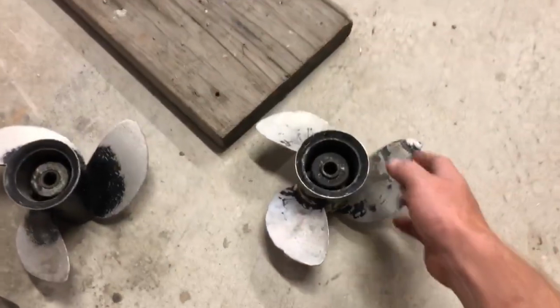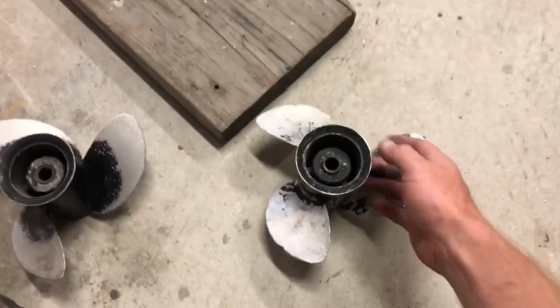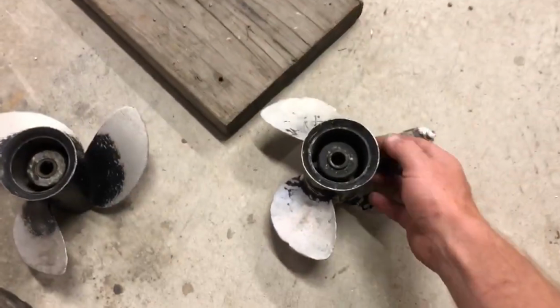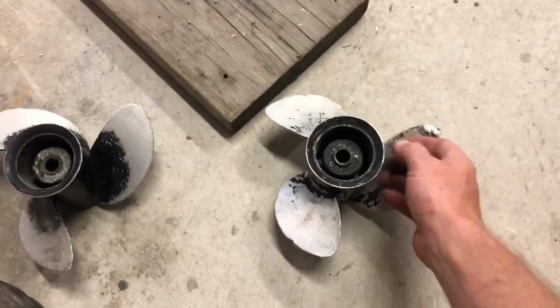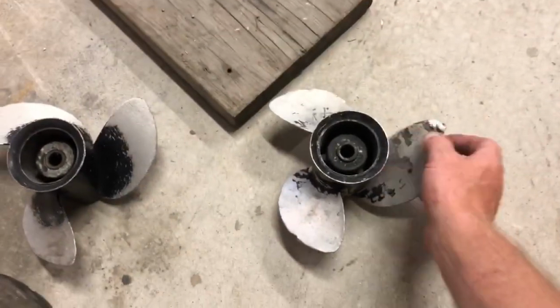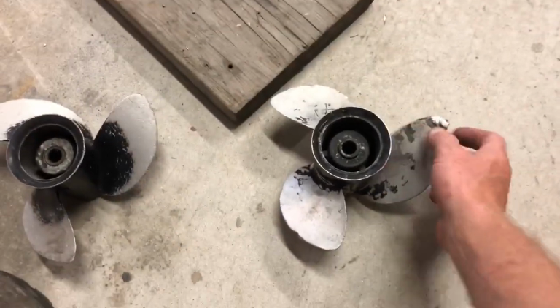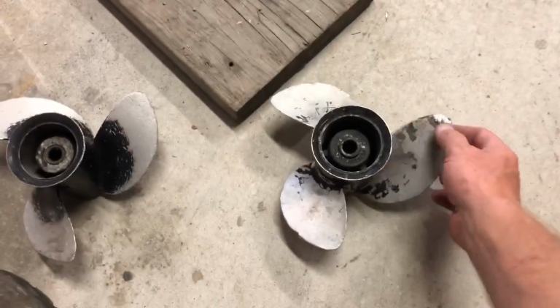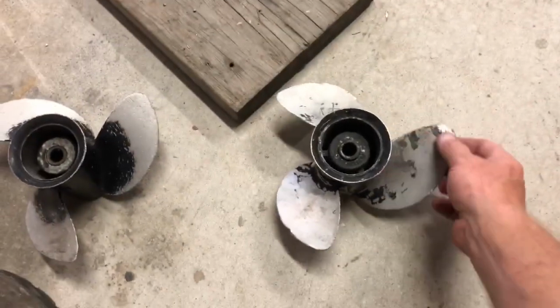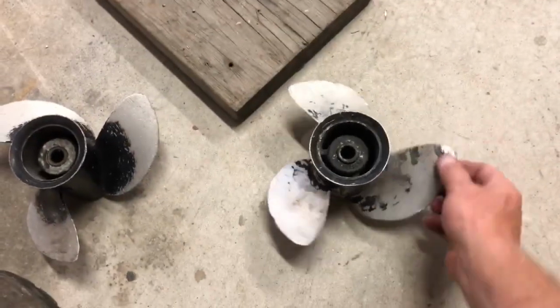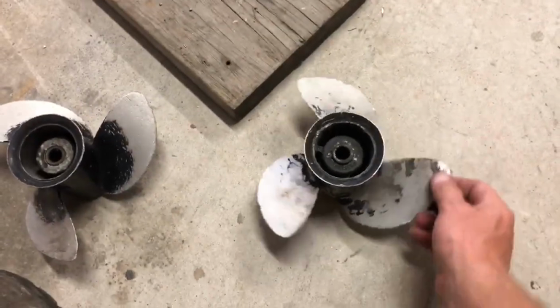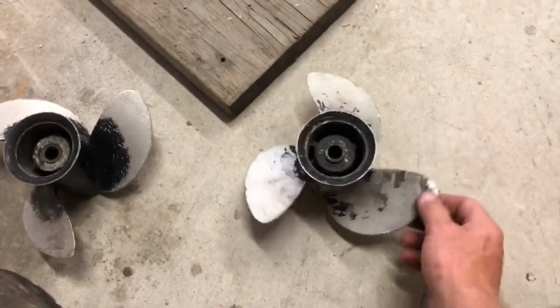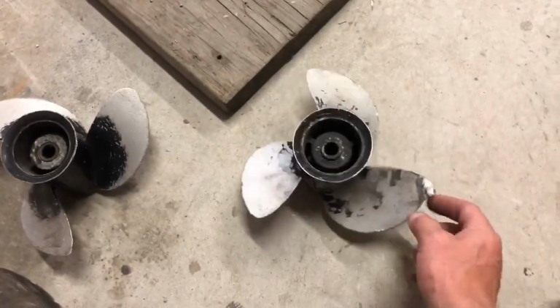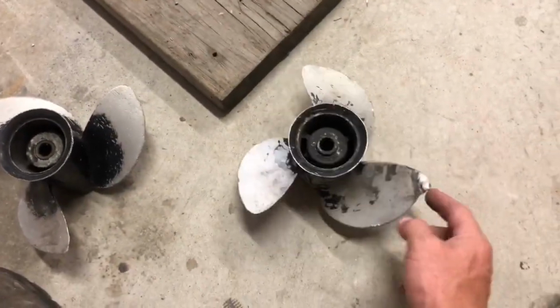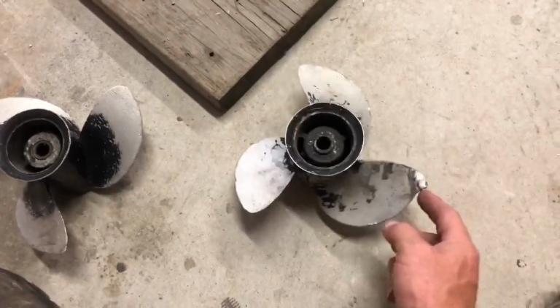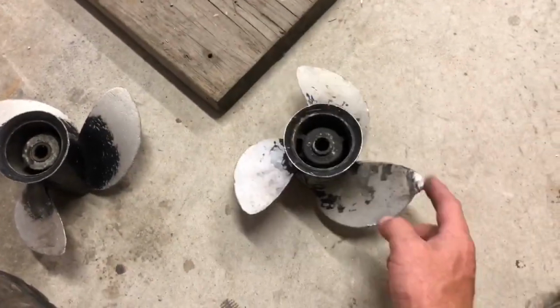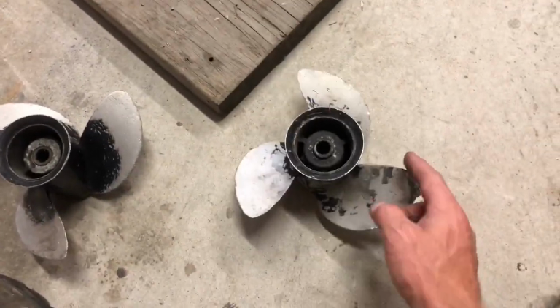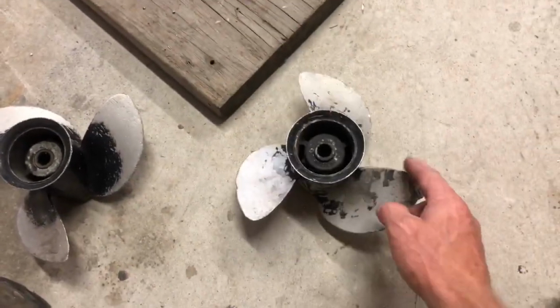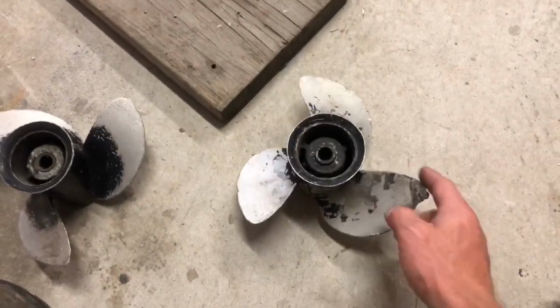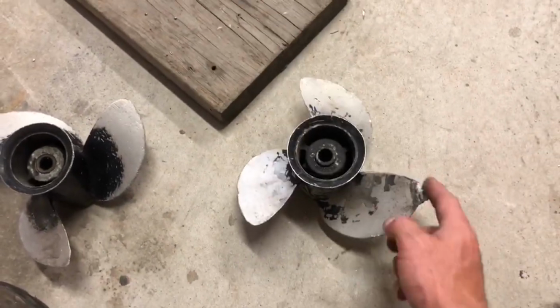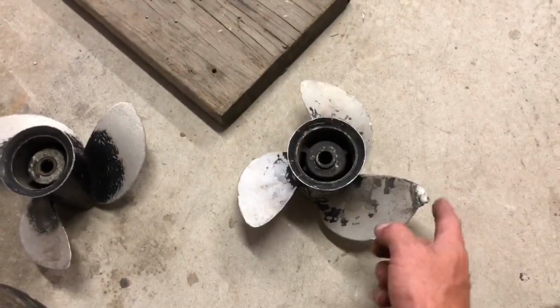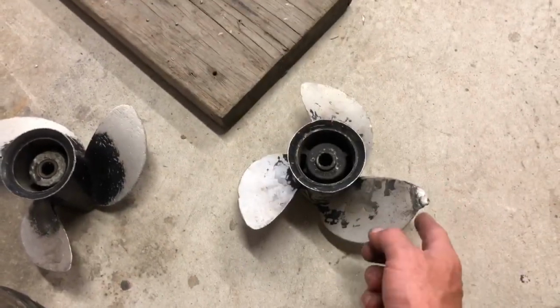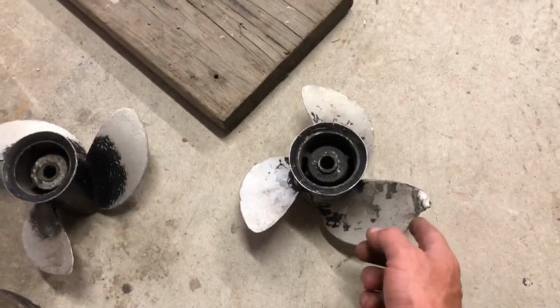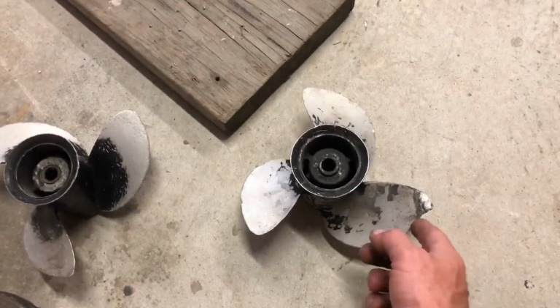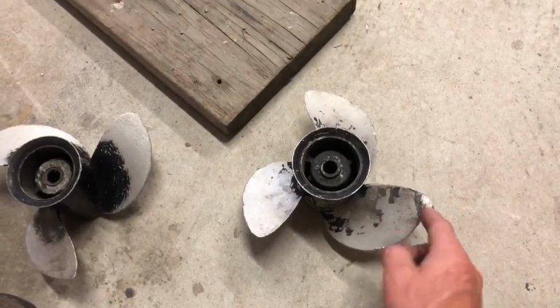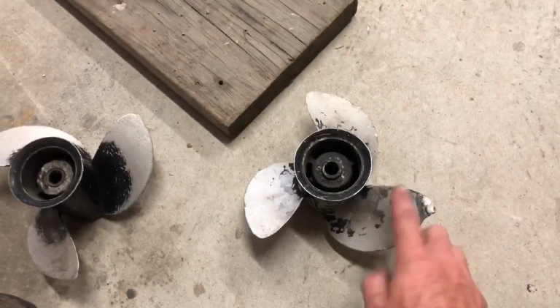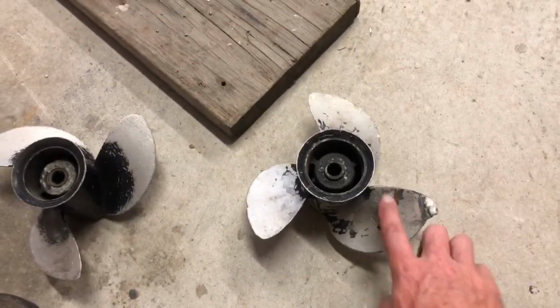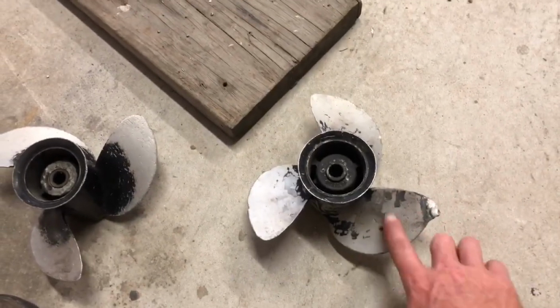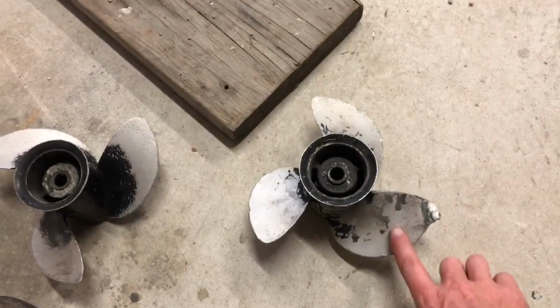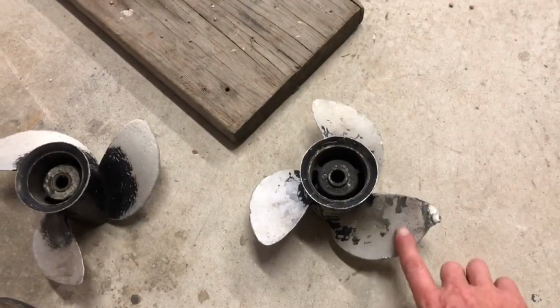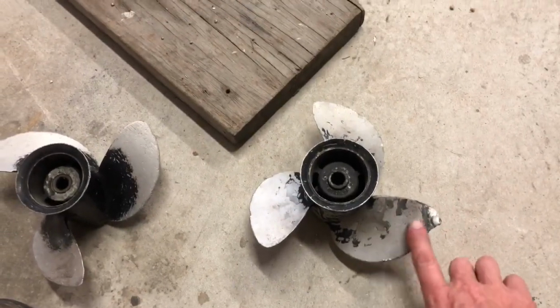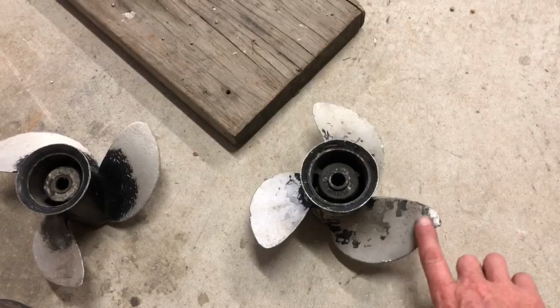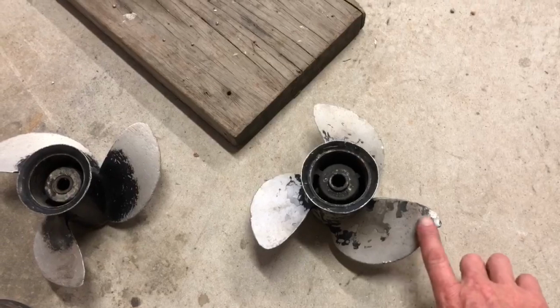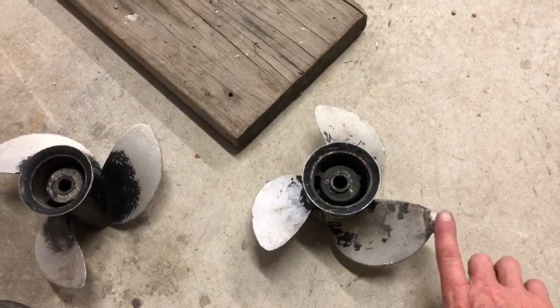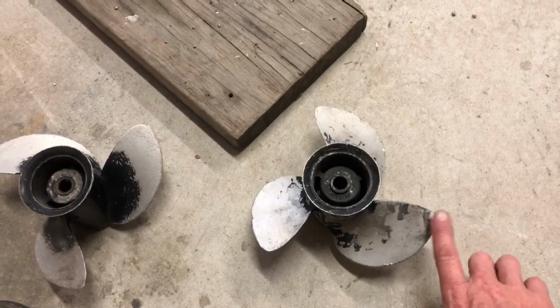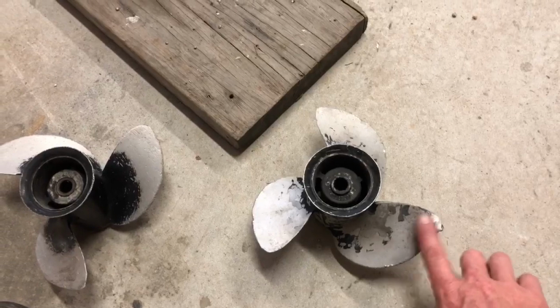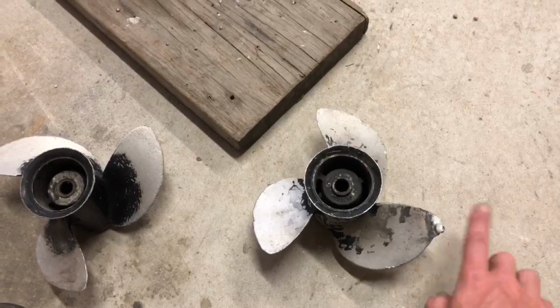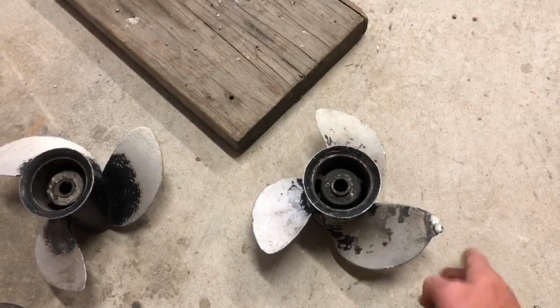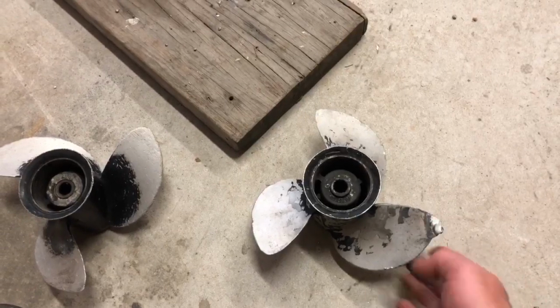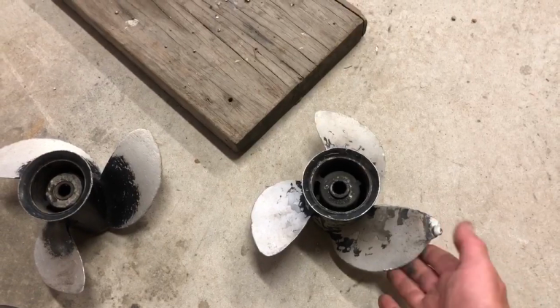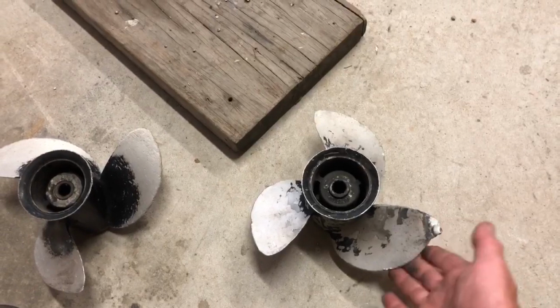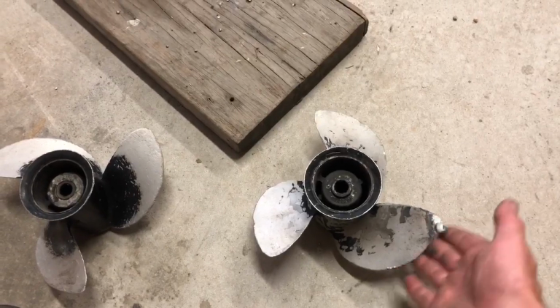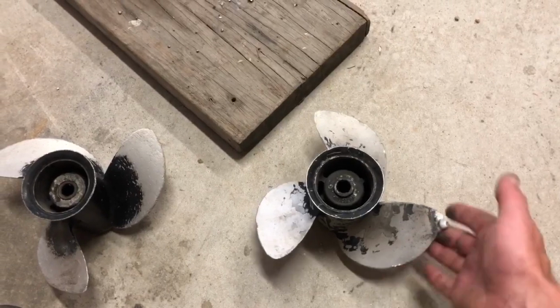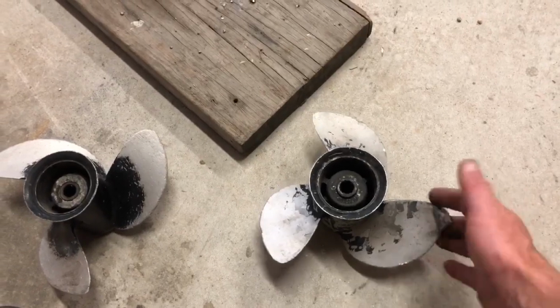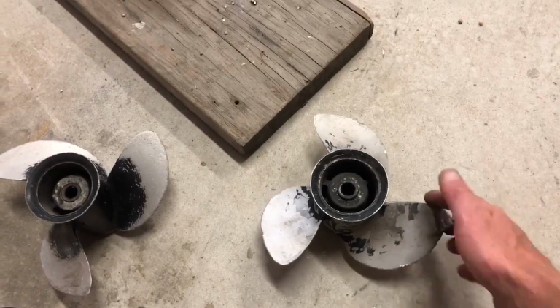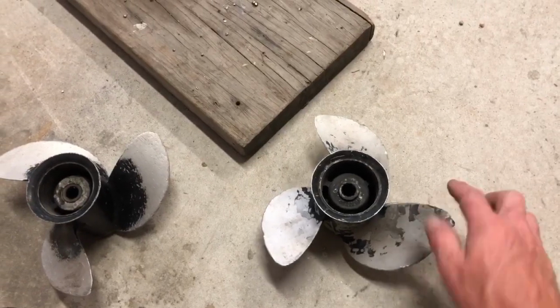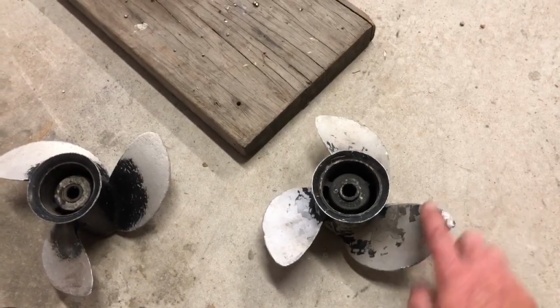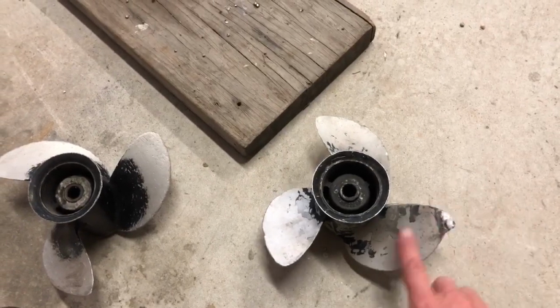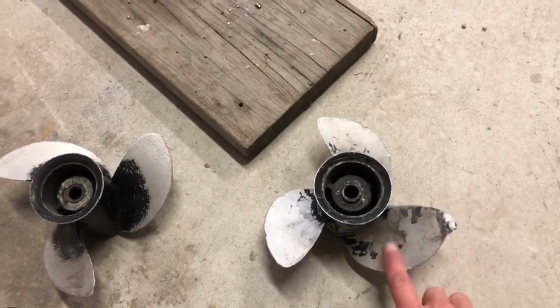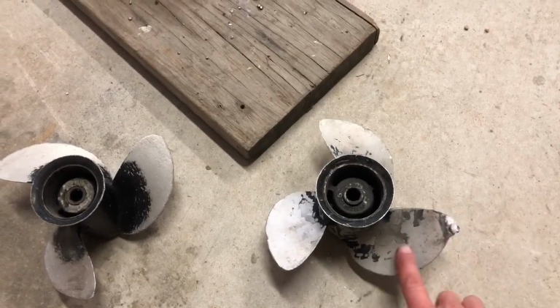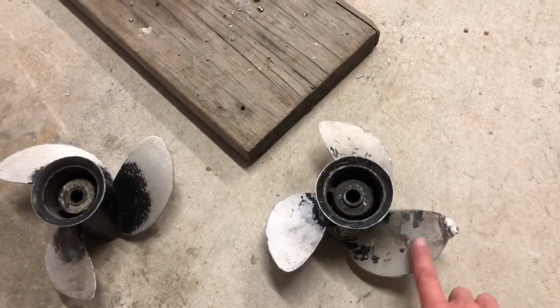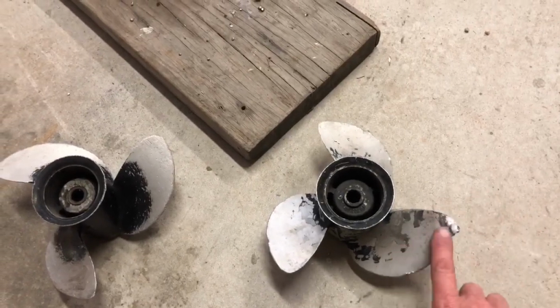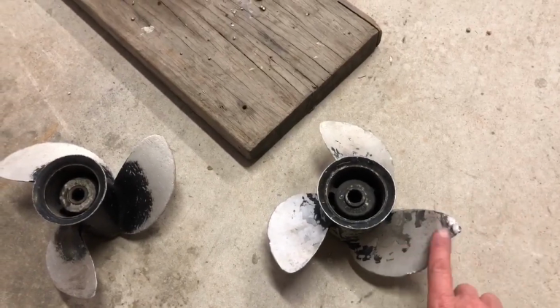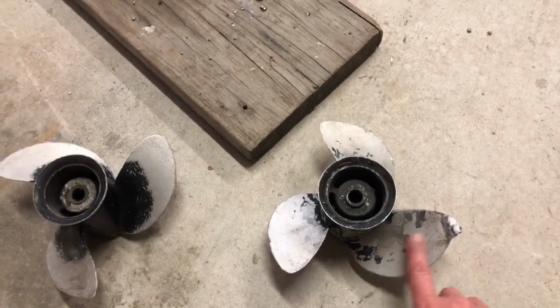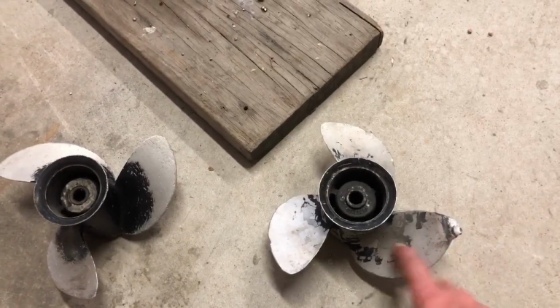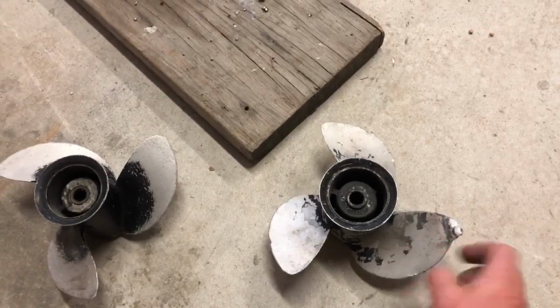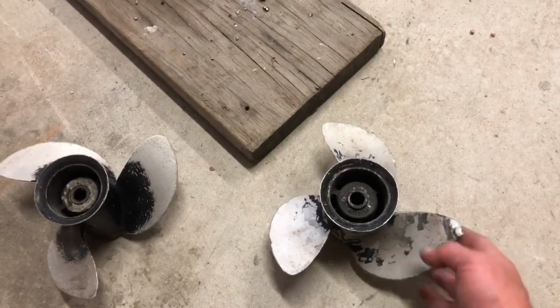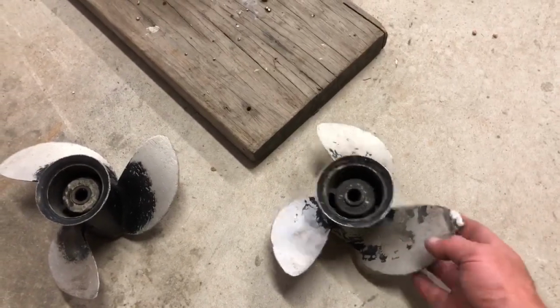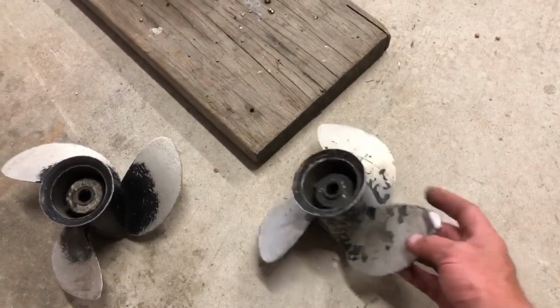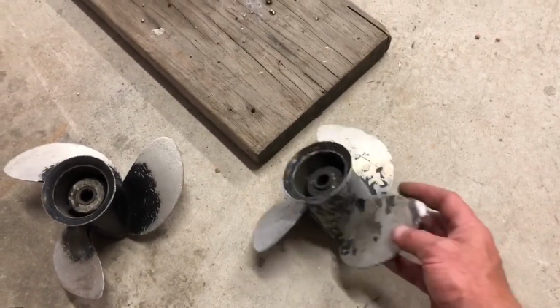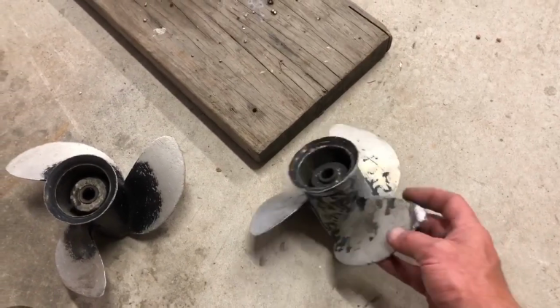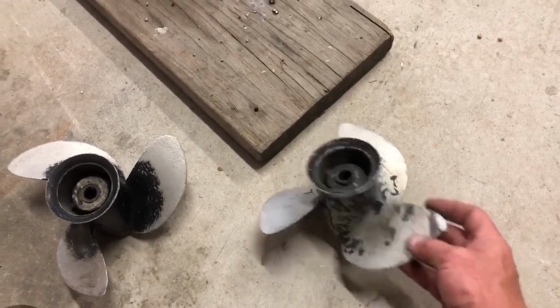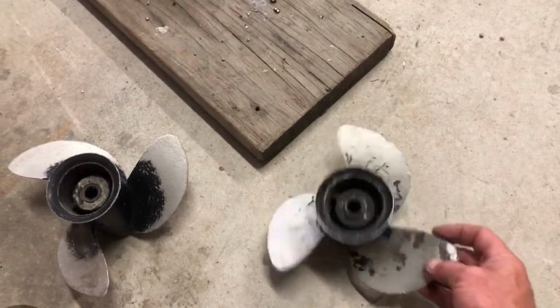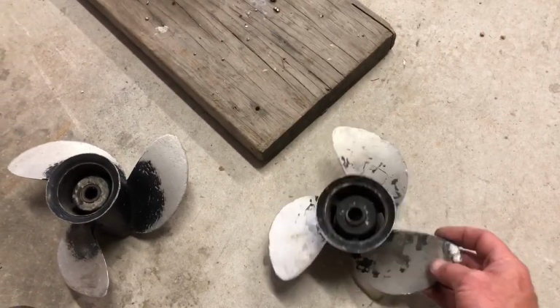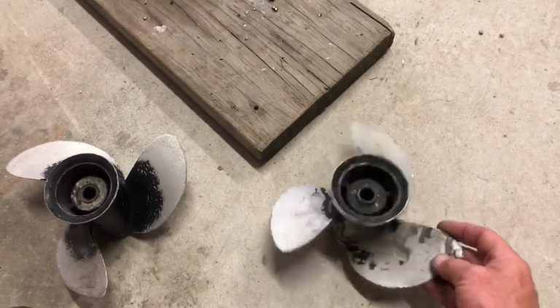Now I've got that corner re-welded back on. I'll just grind that back in to meet this face and the back face.